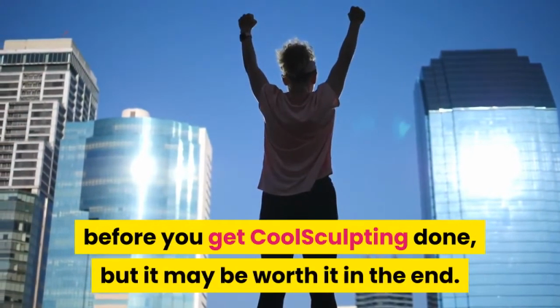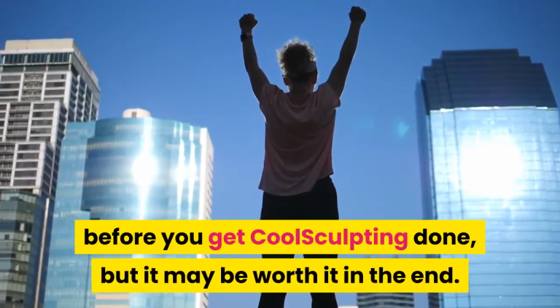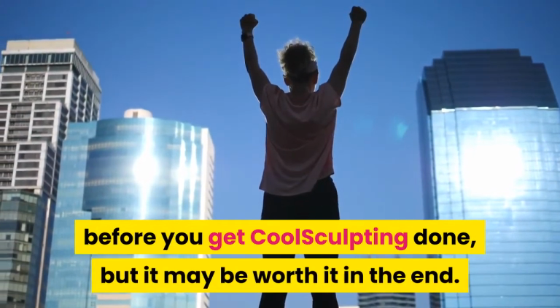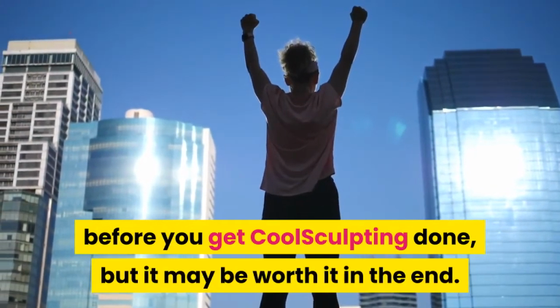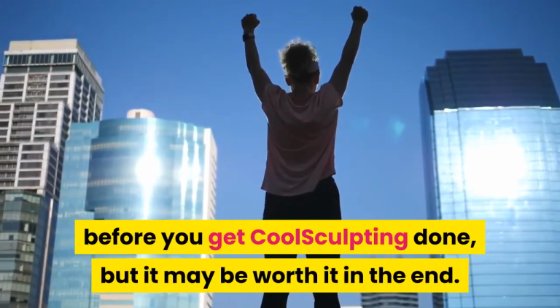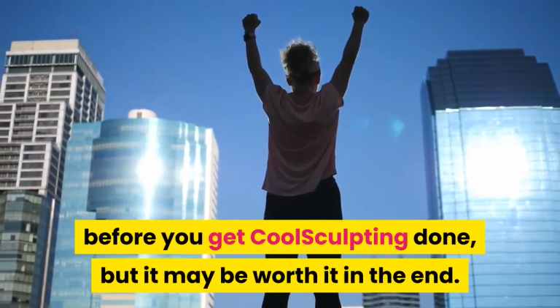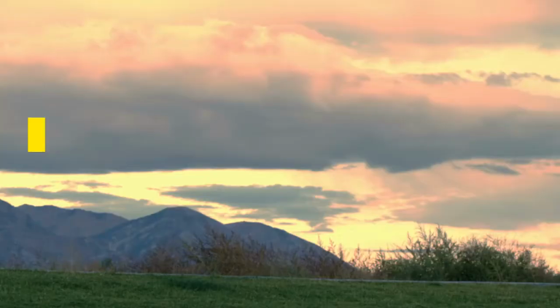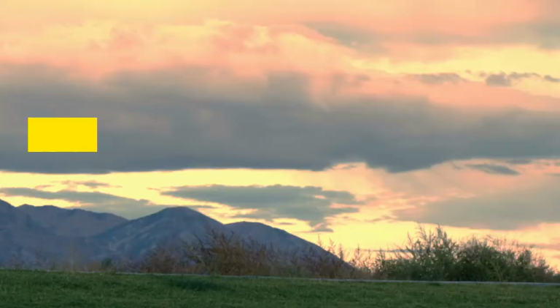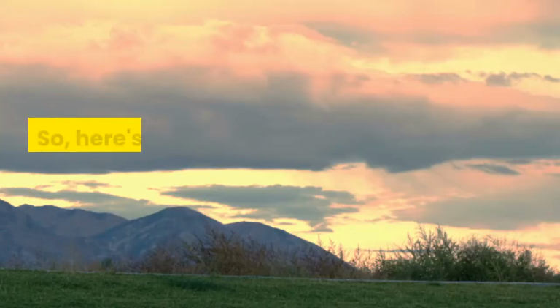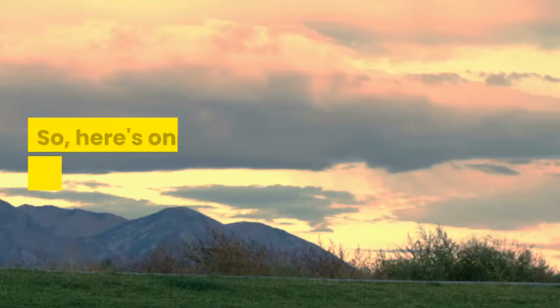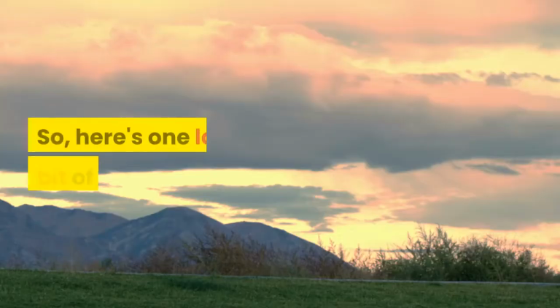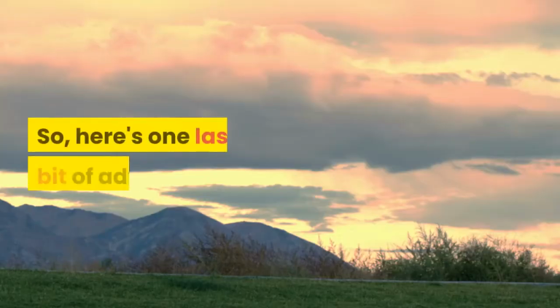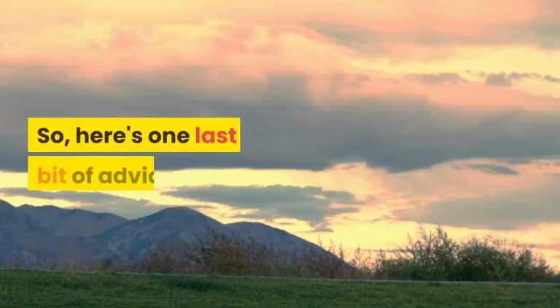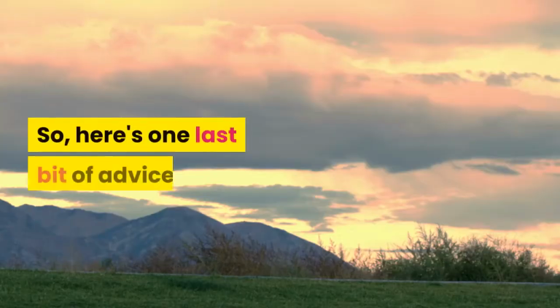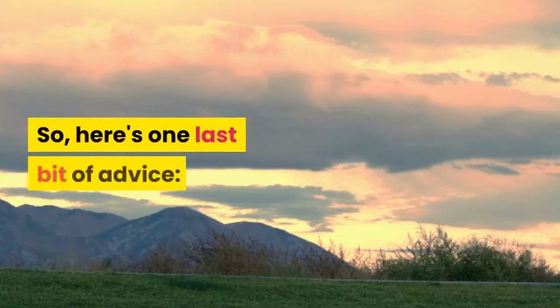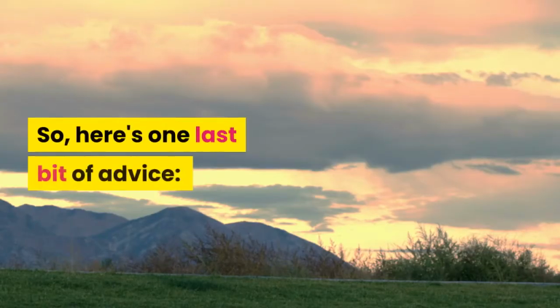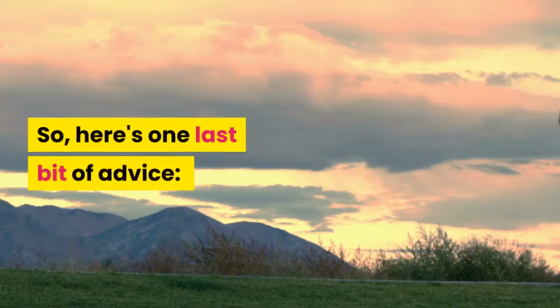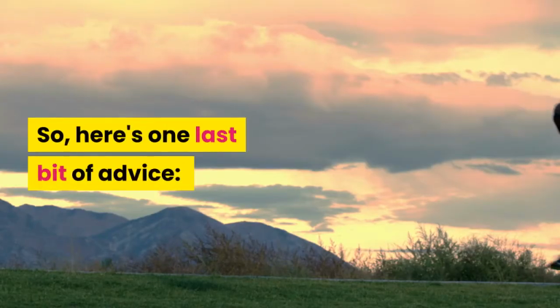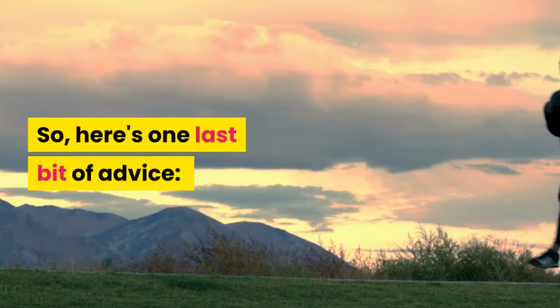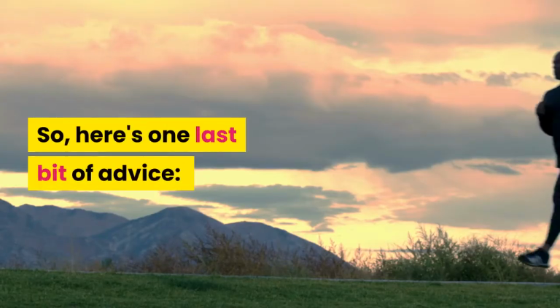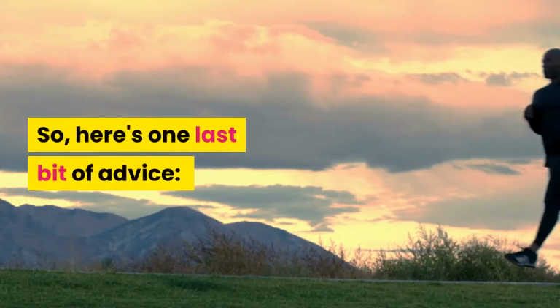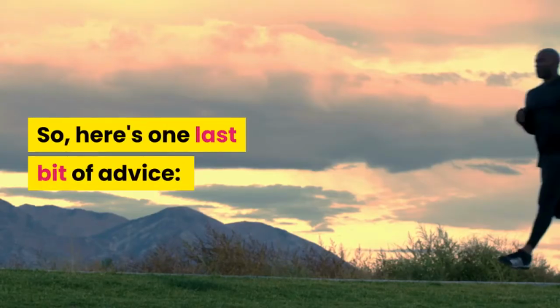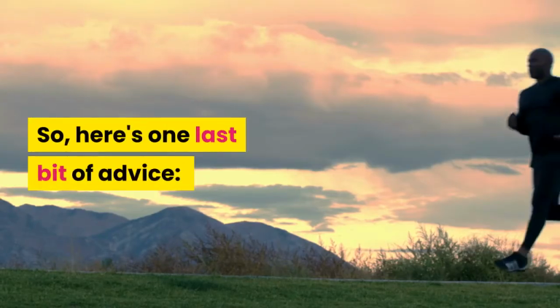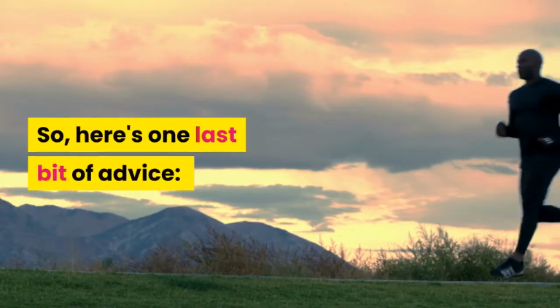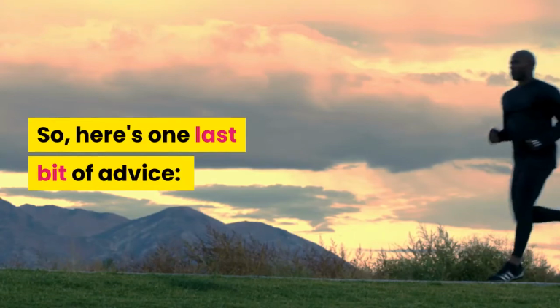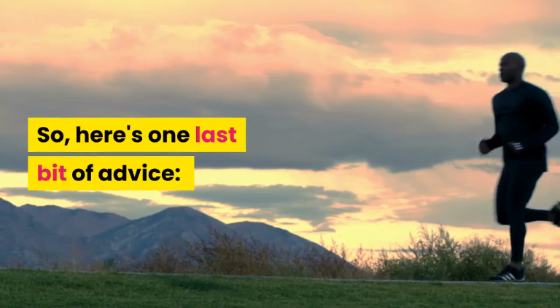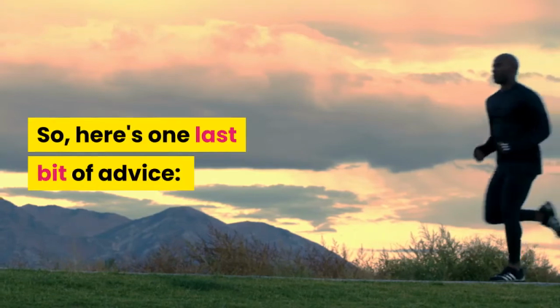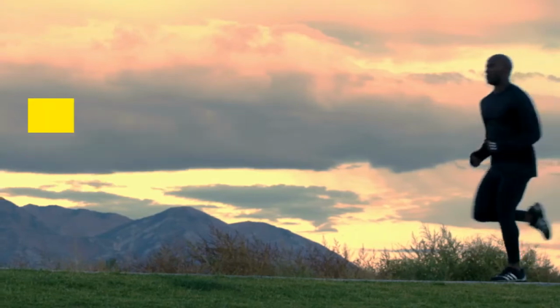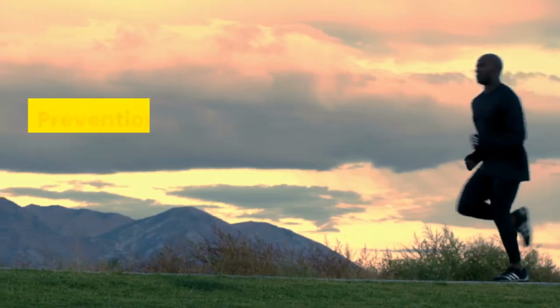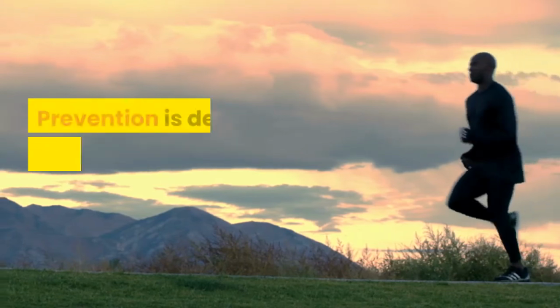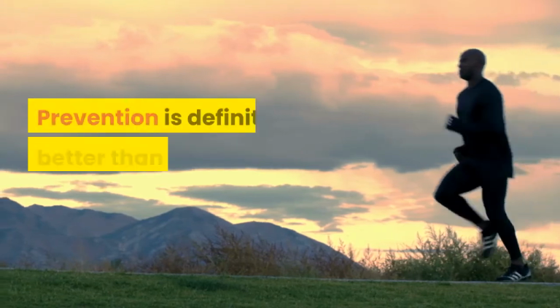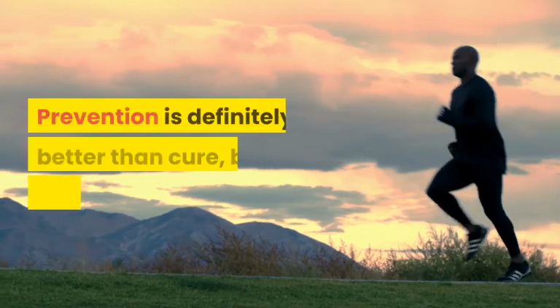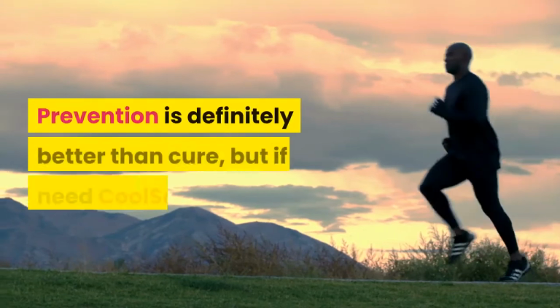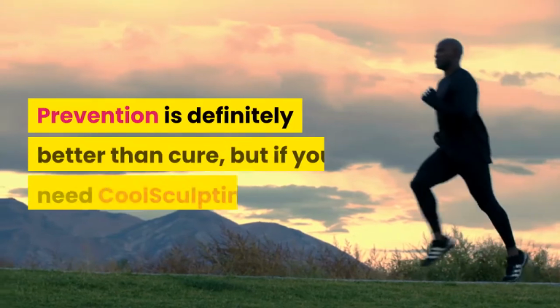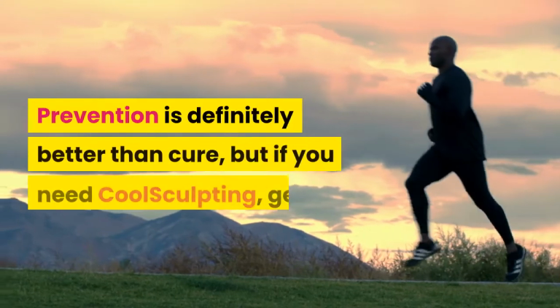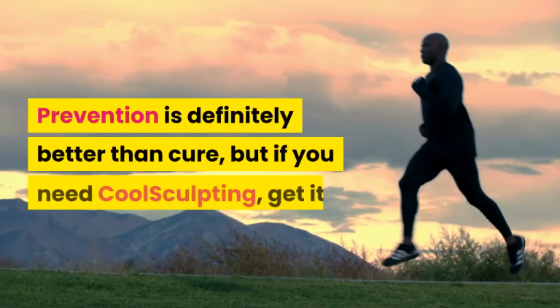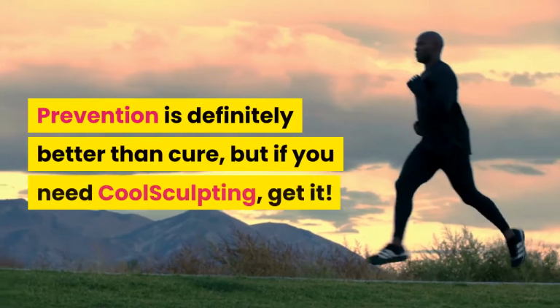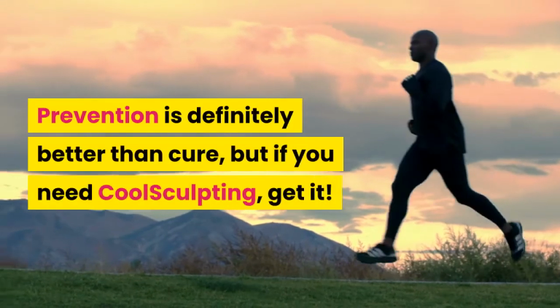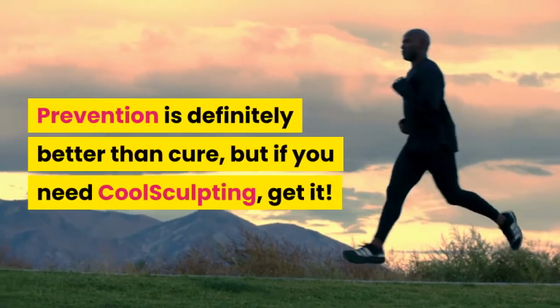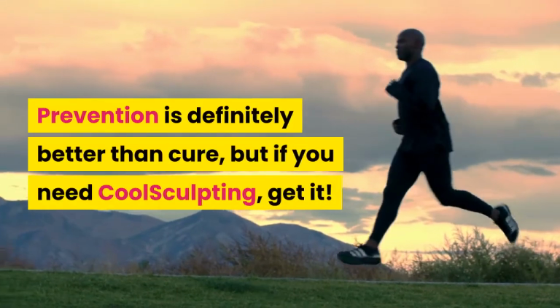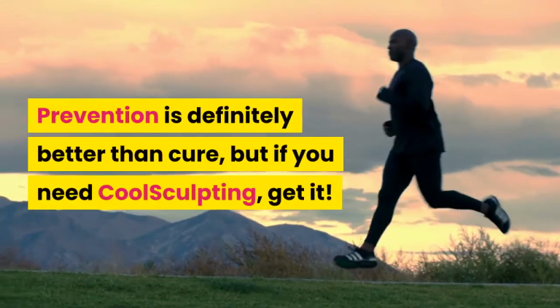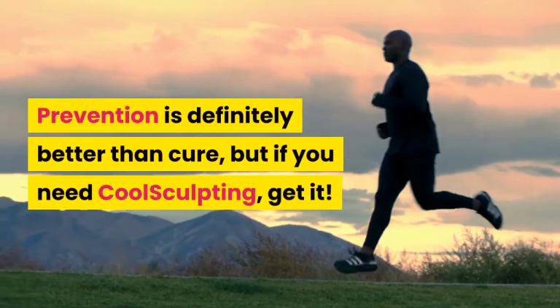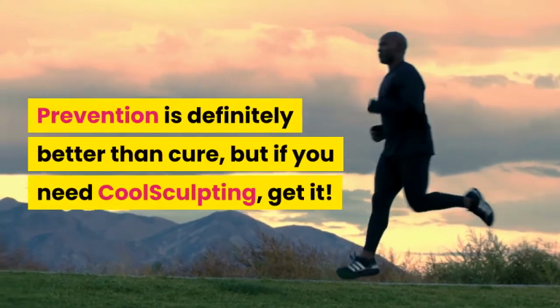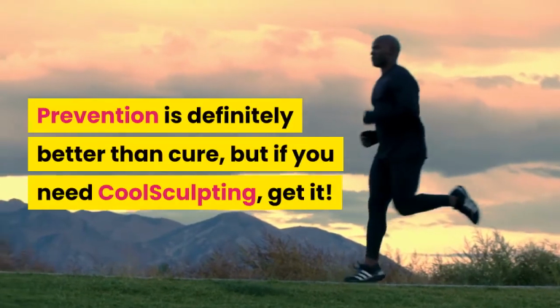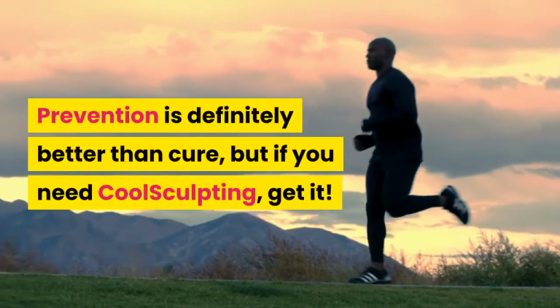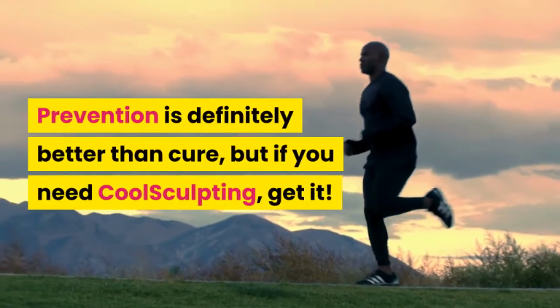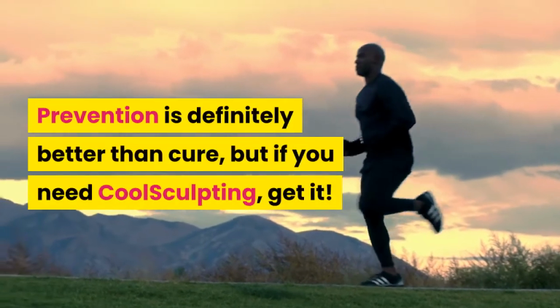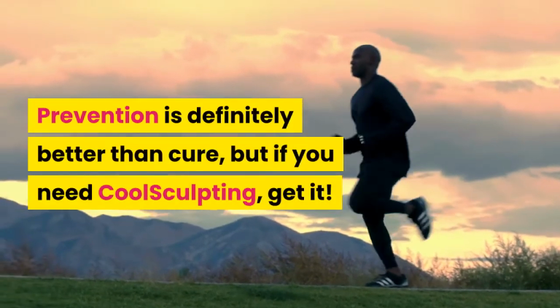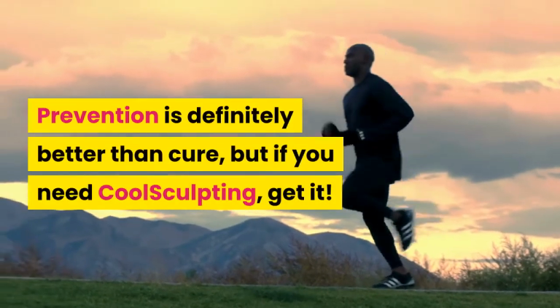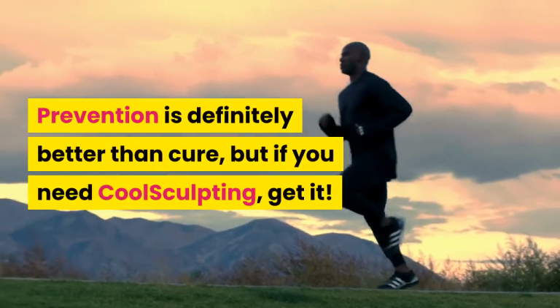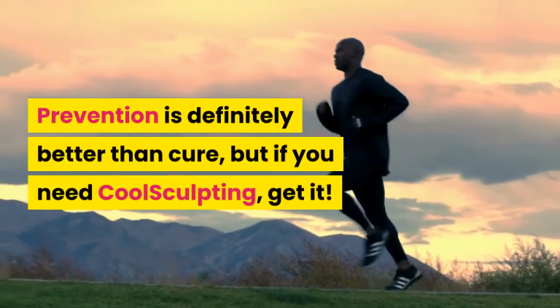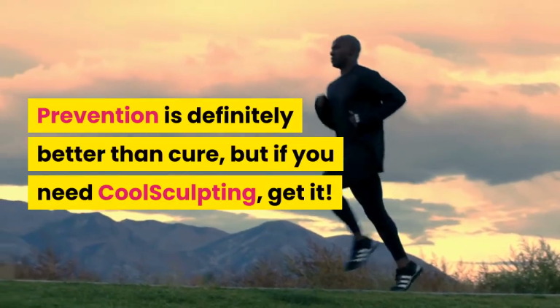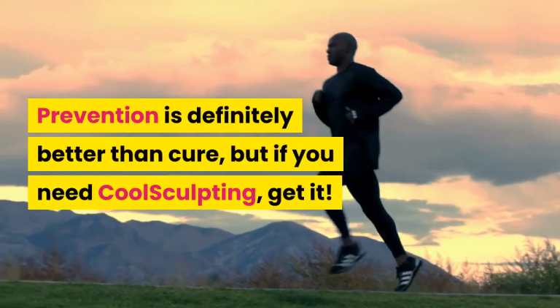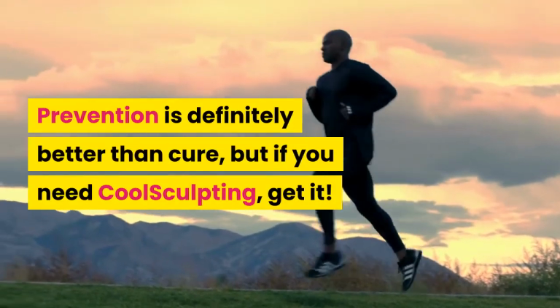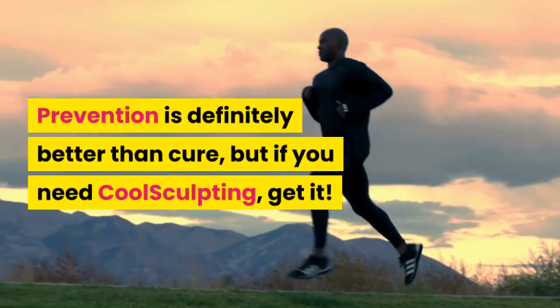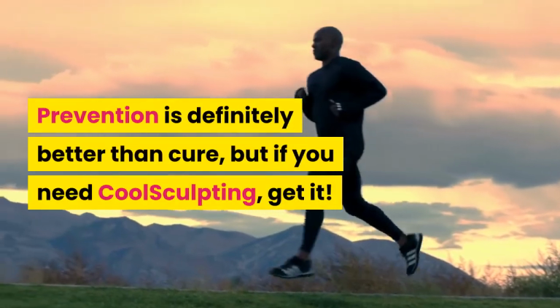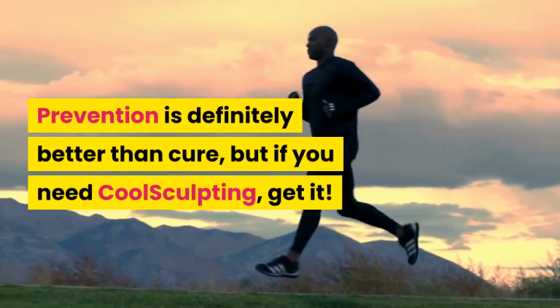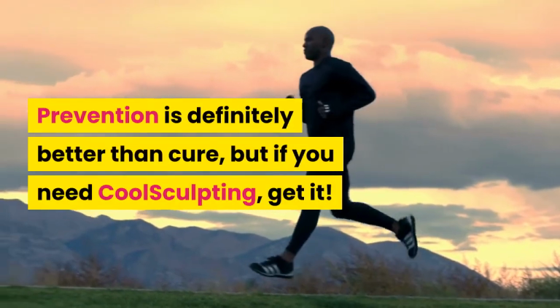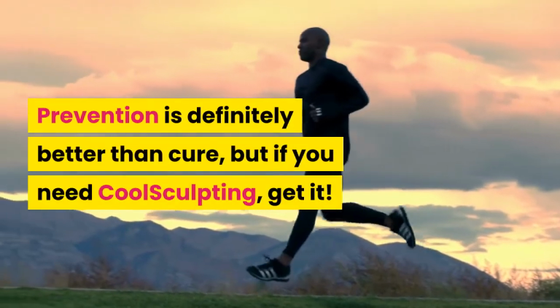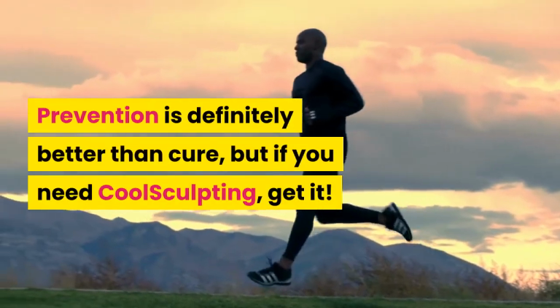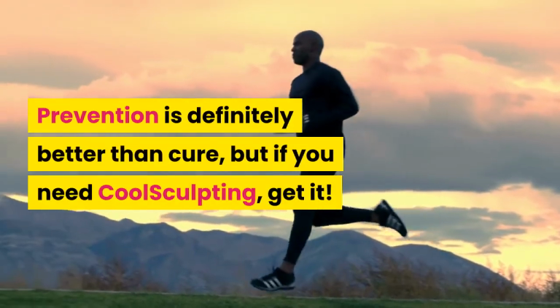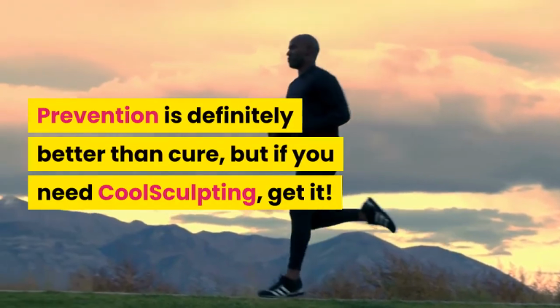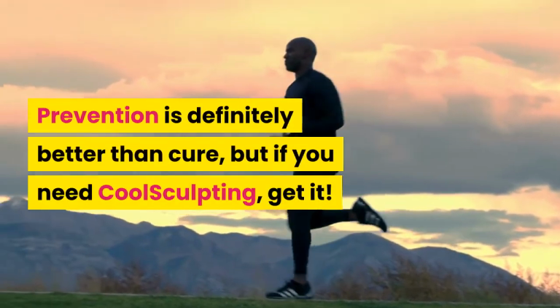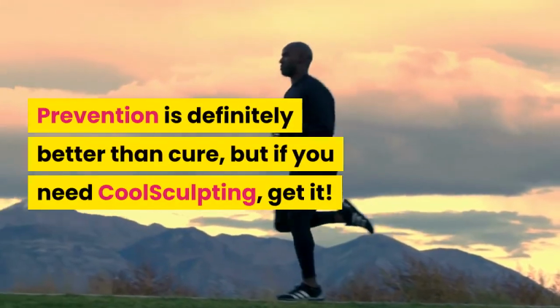Here's one last bit of advice: prevention is definitely better than cure, but if you need CoolSculpting, get it.